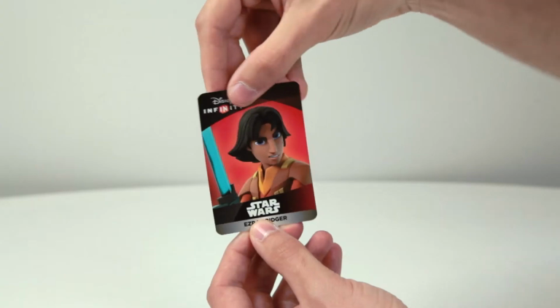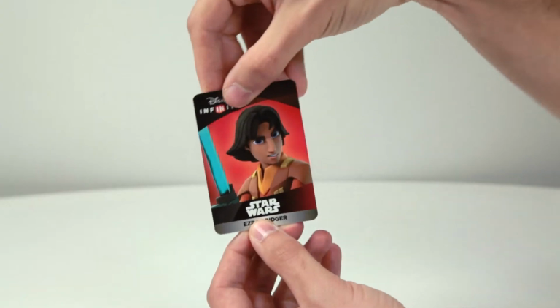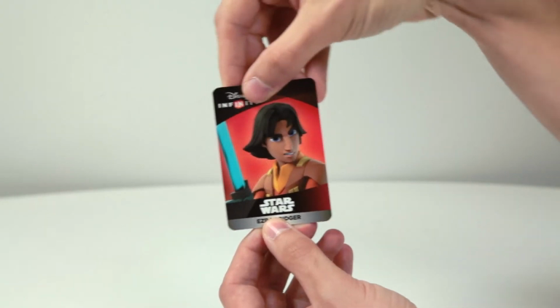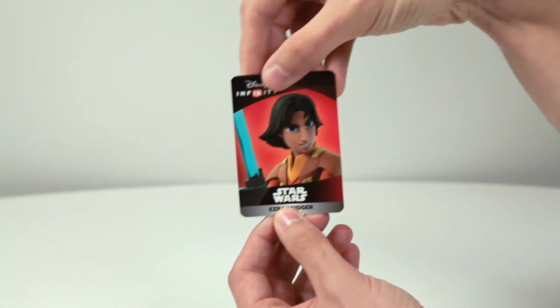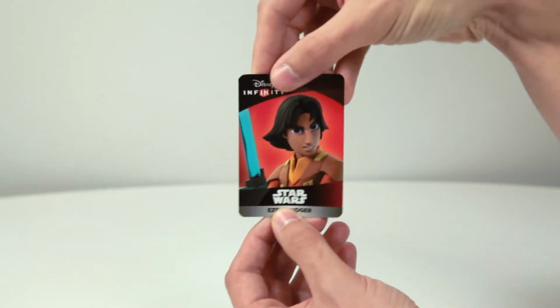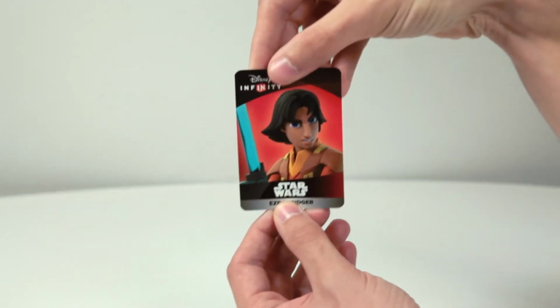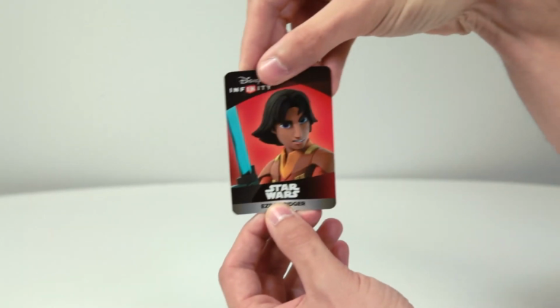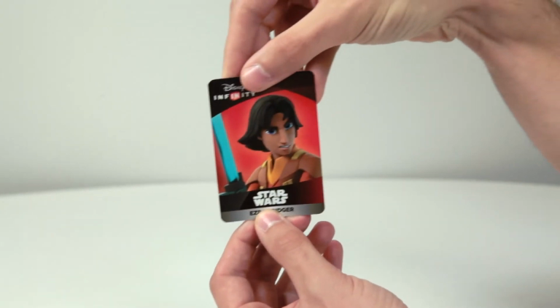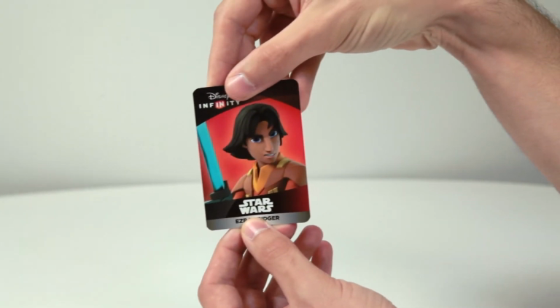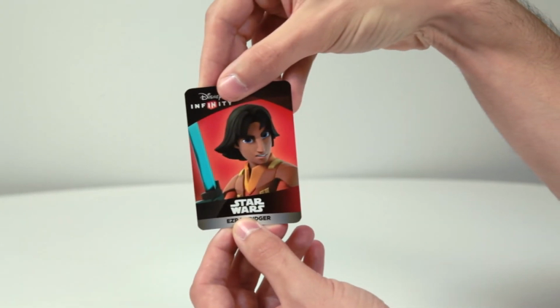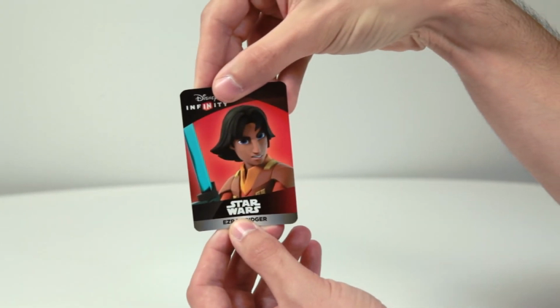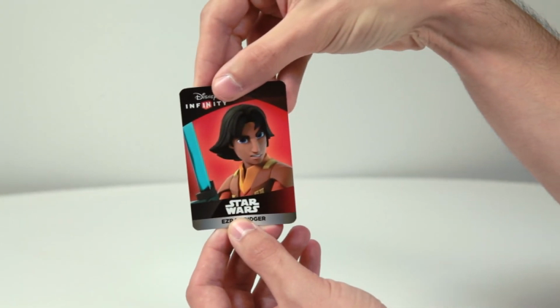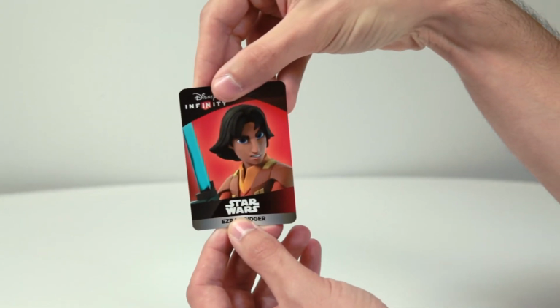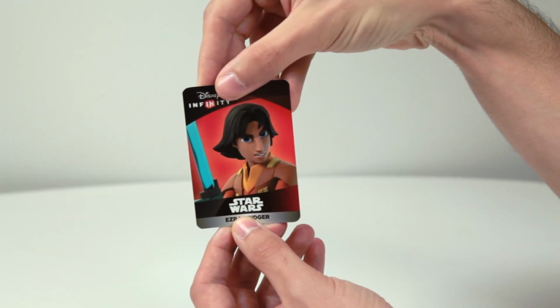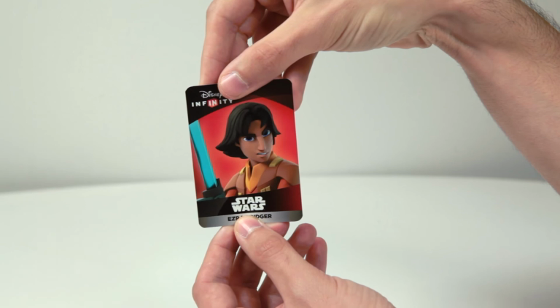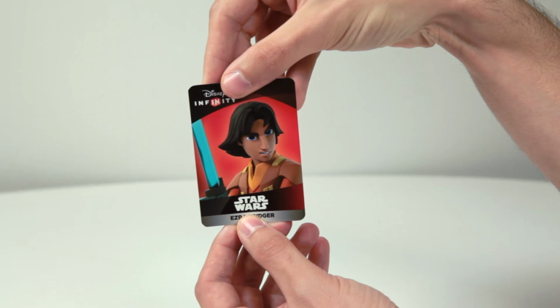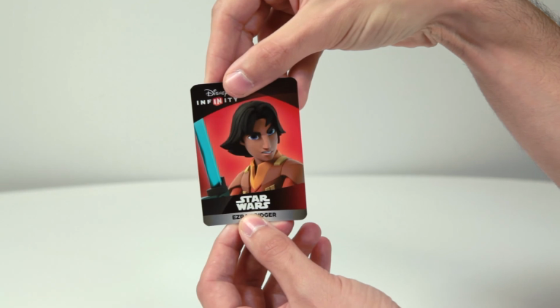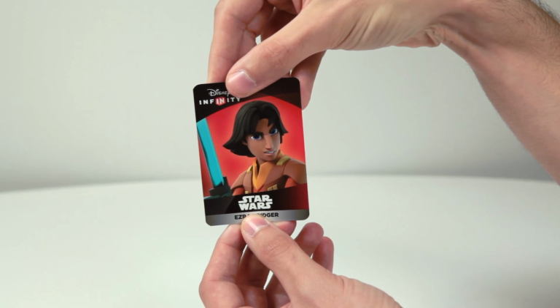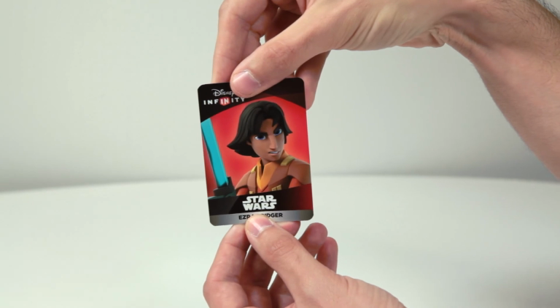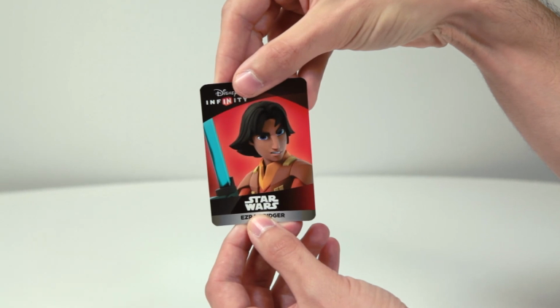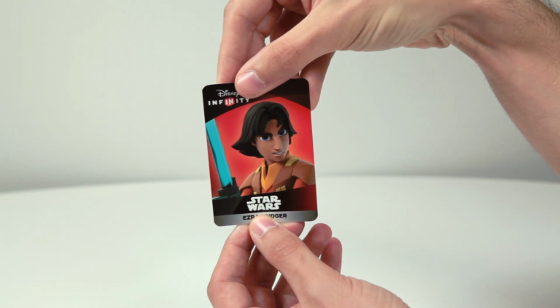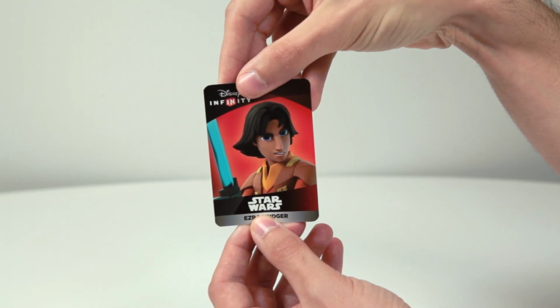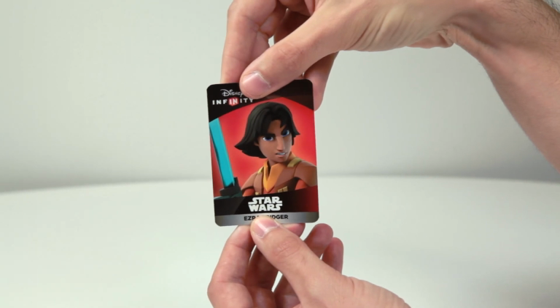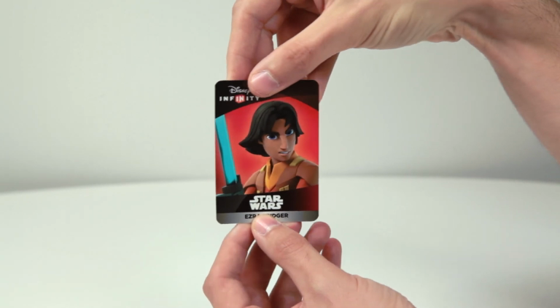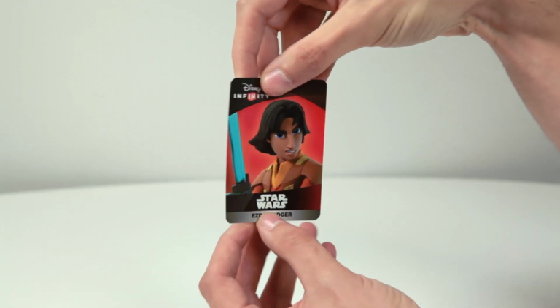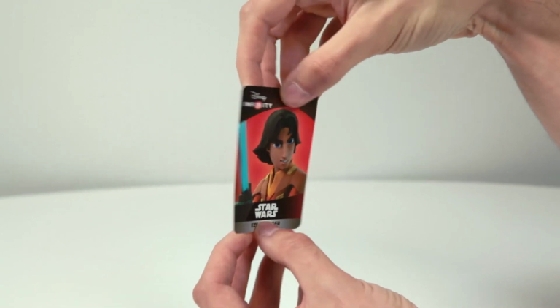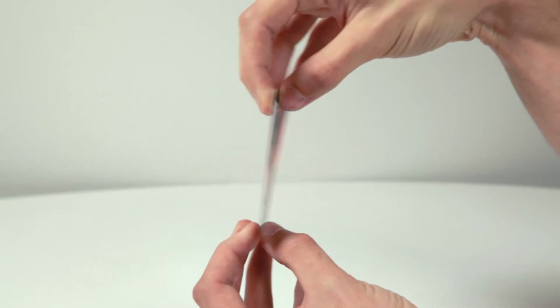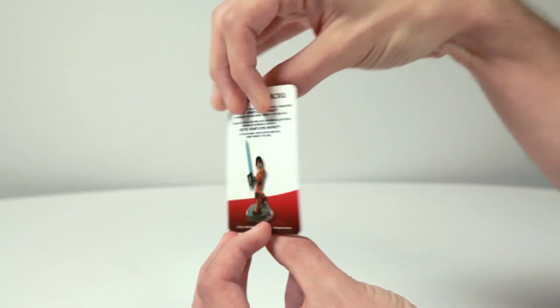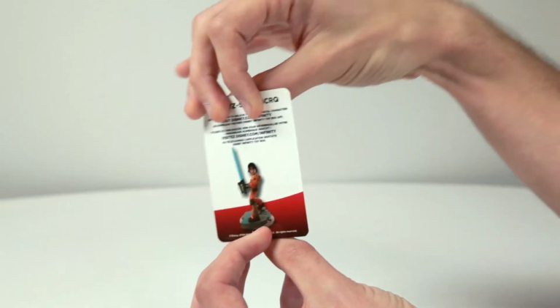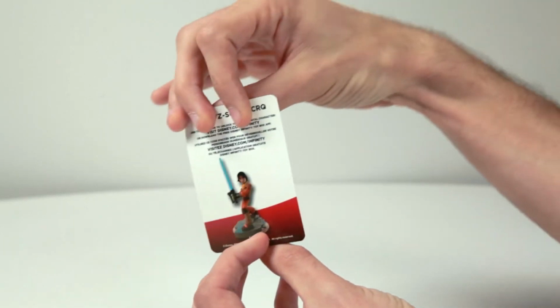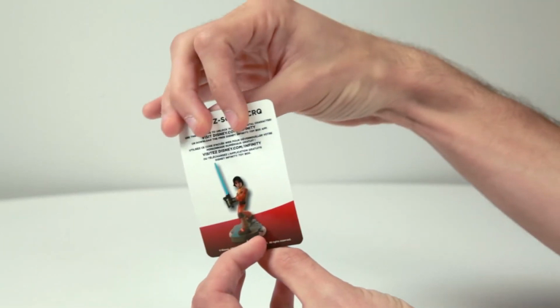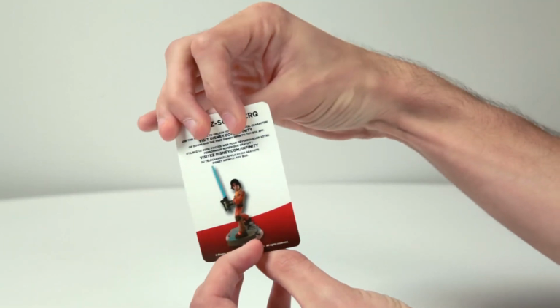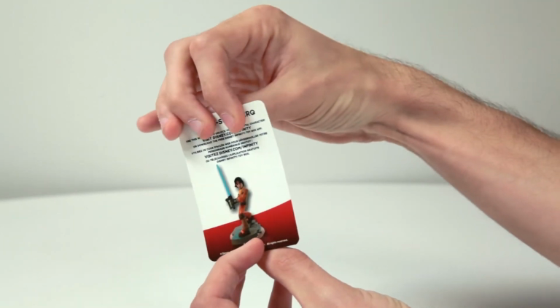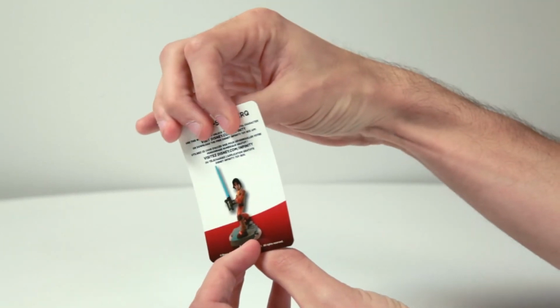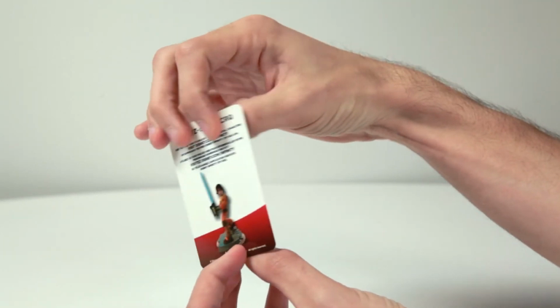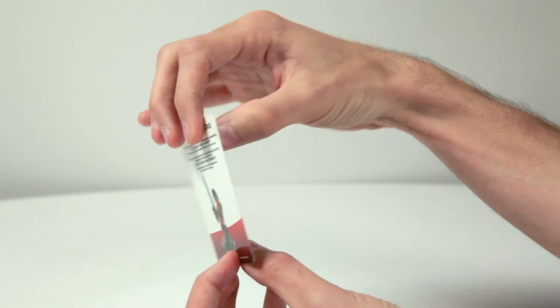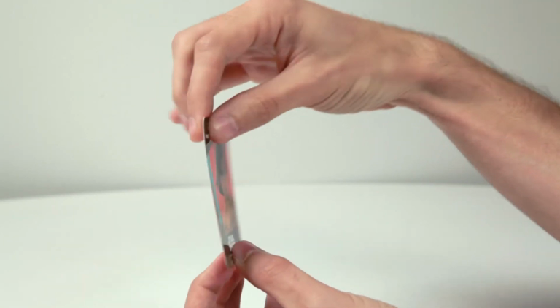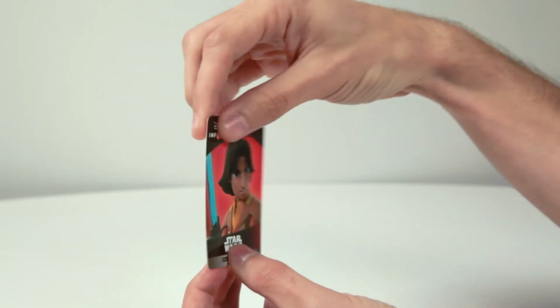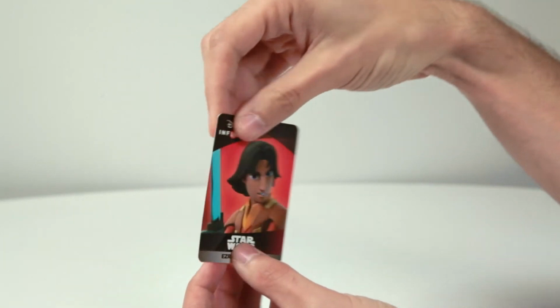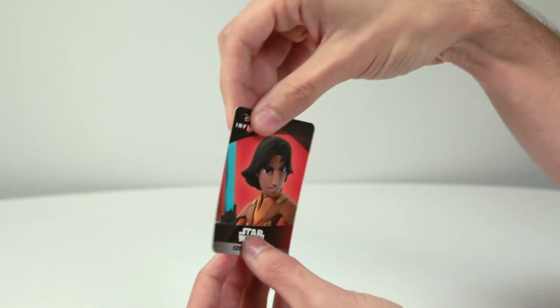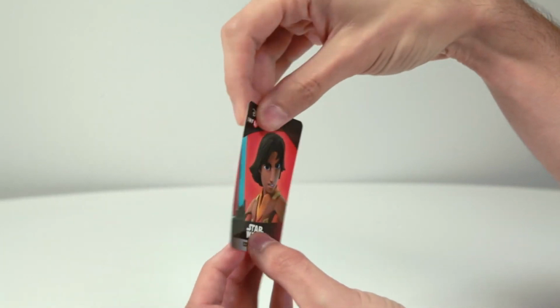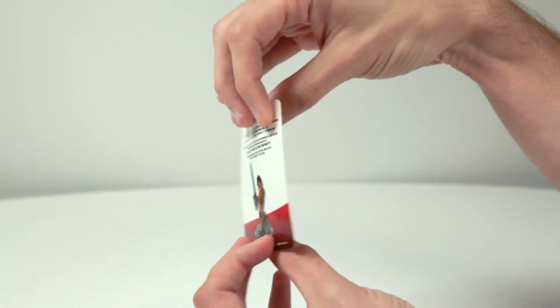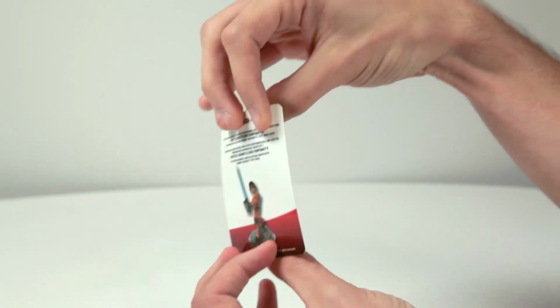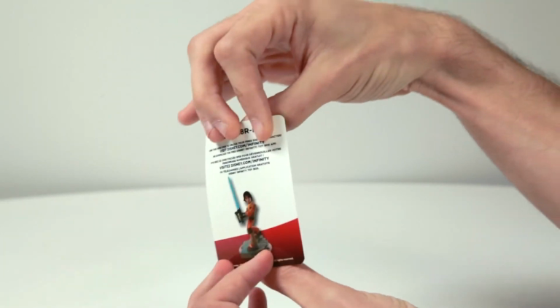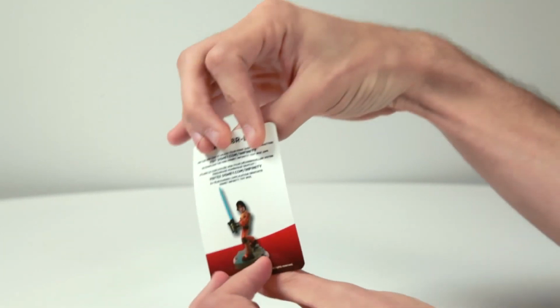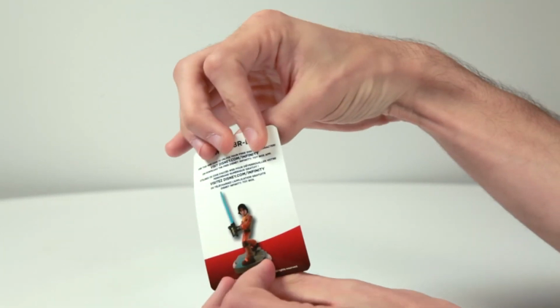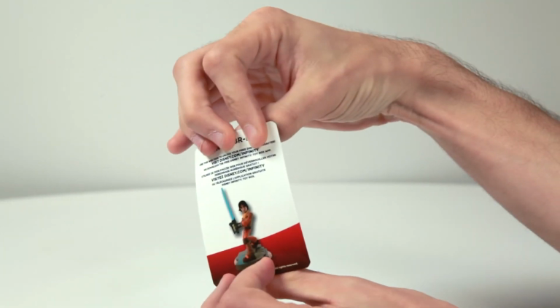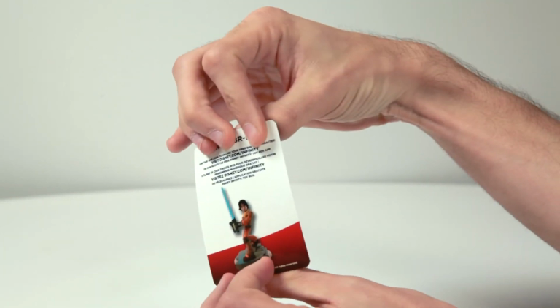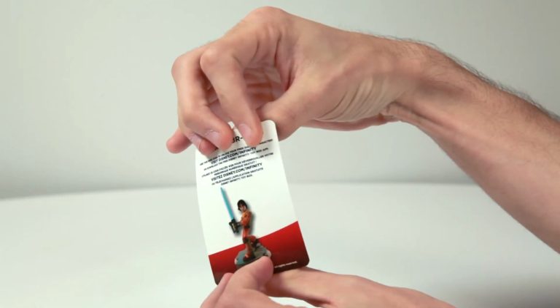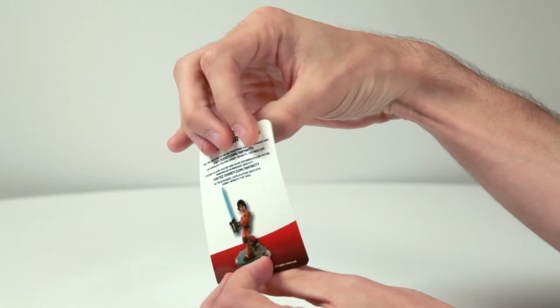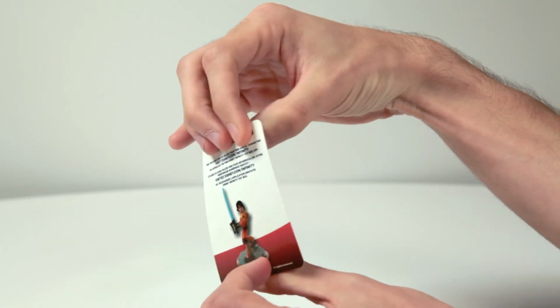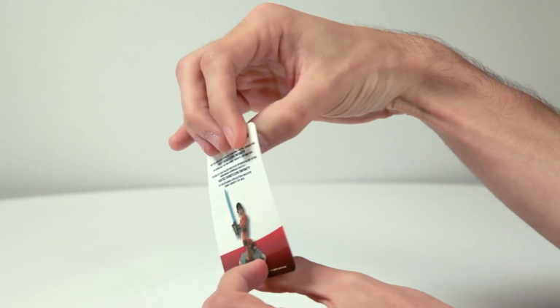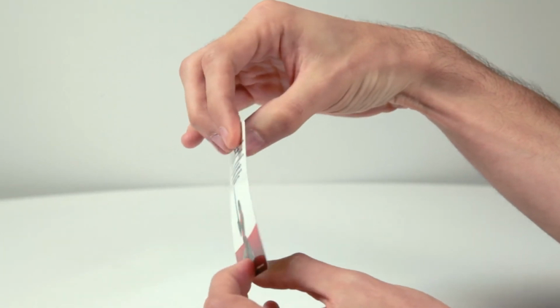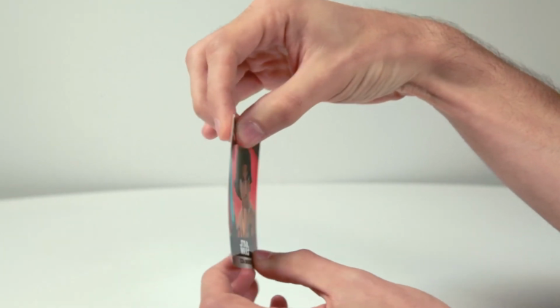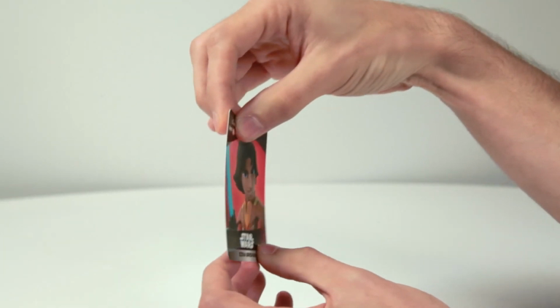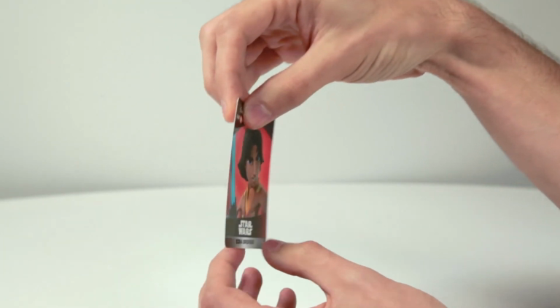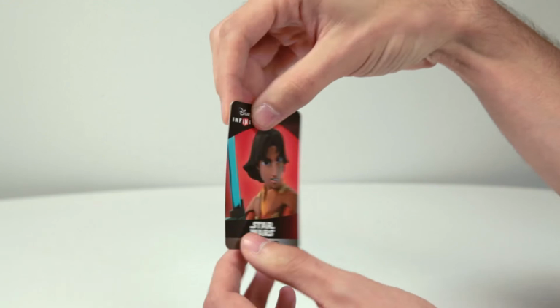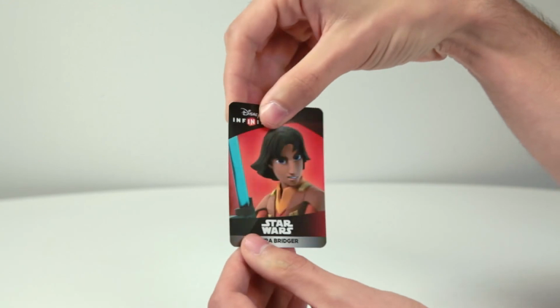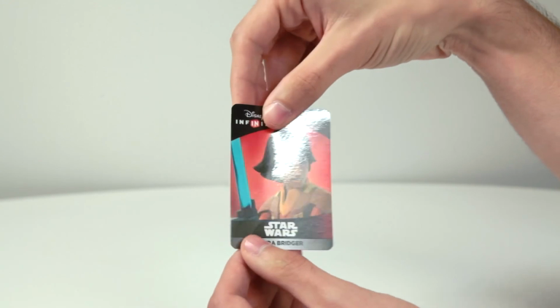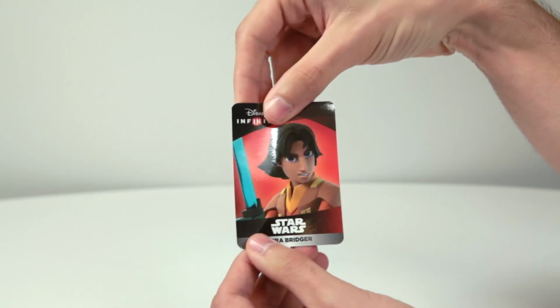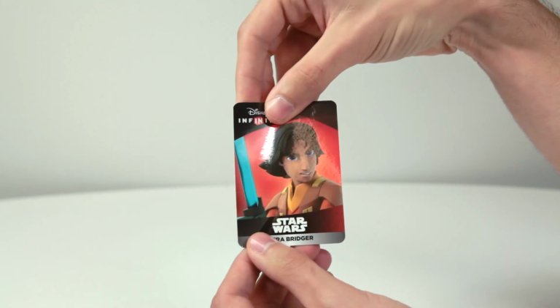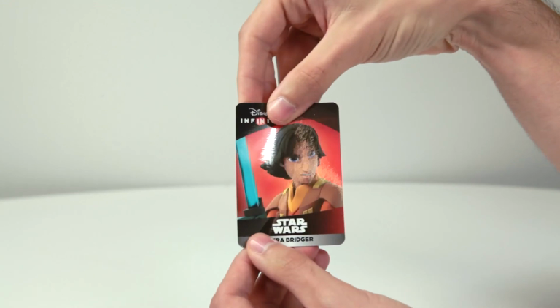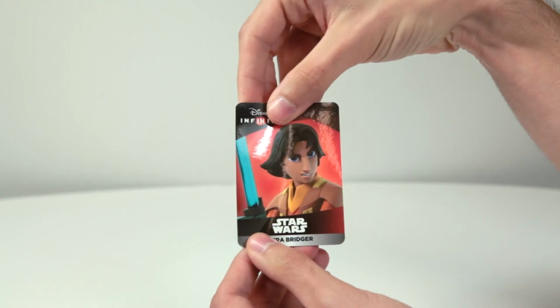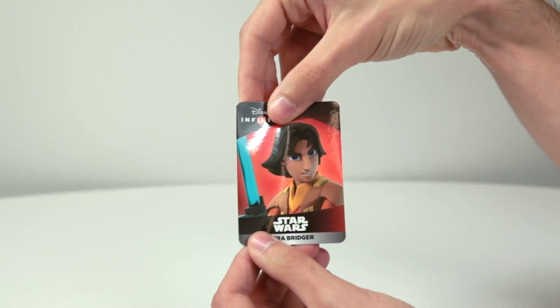This is Ezra's webcode card. On the back is a code that allows you to unlock Ezra inside Disney Infinity 3.0 for PC or mobile.